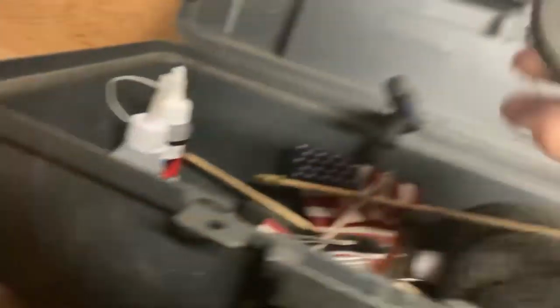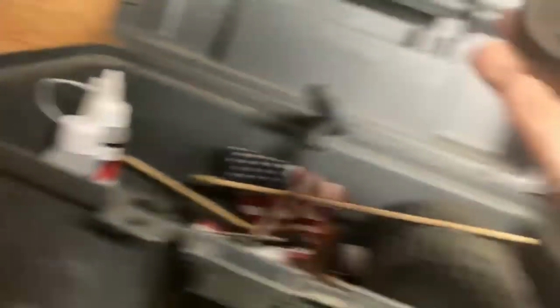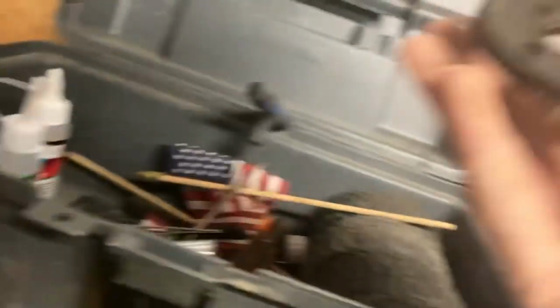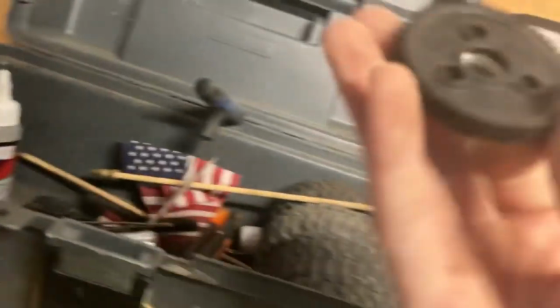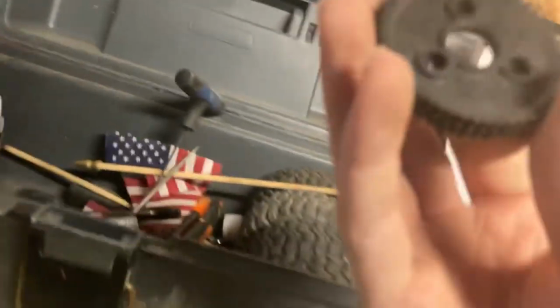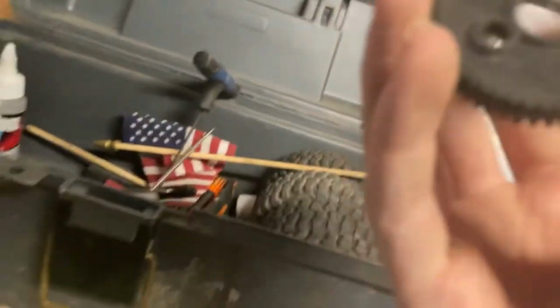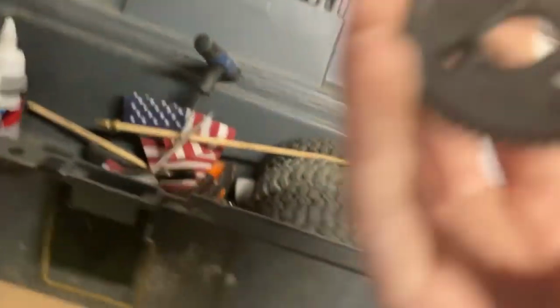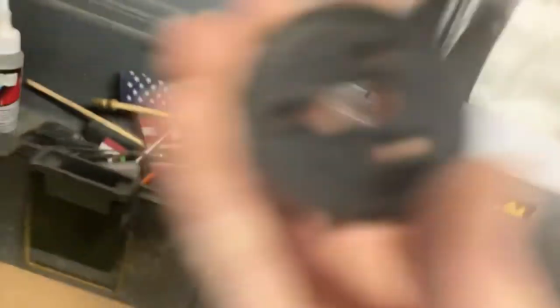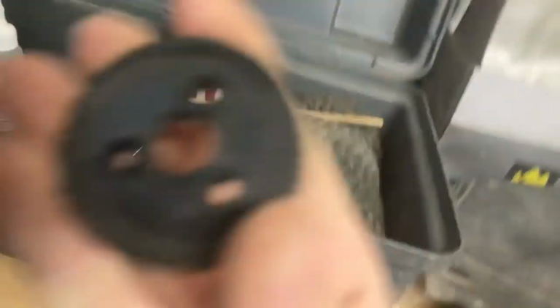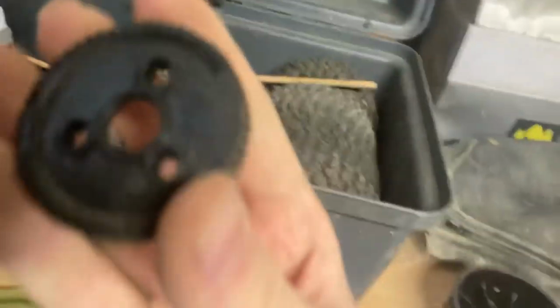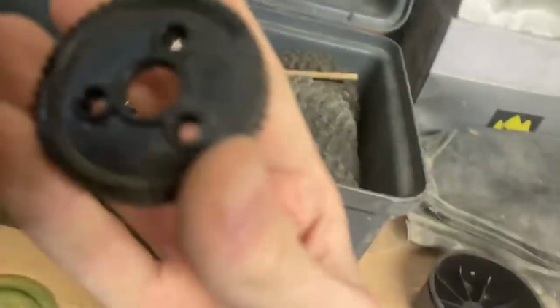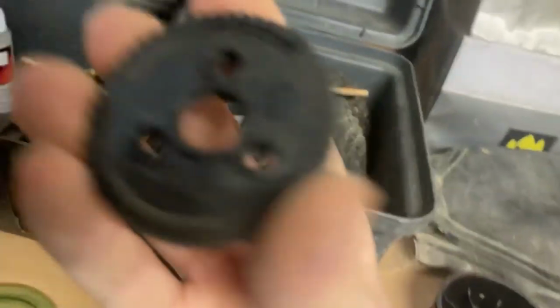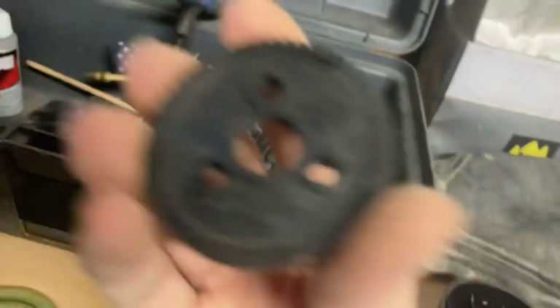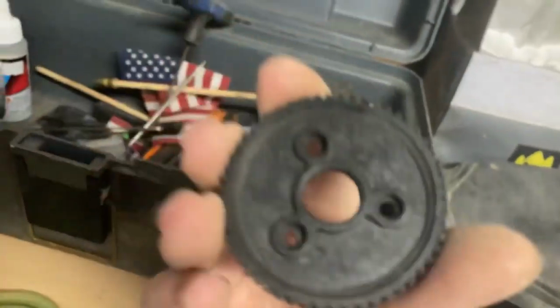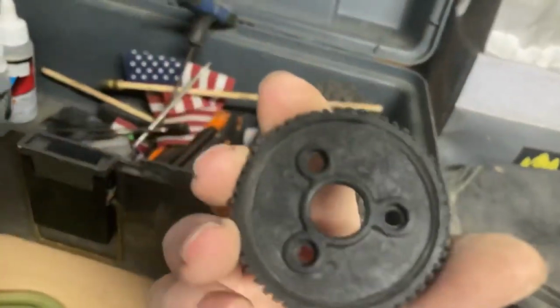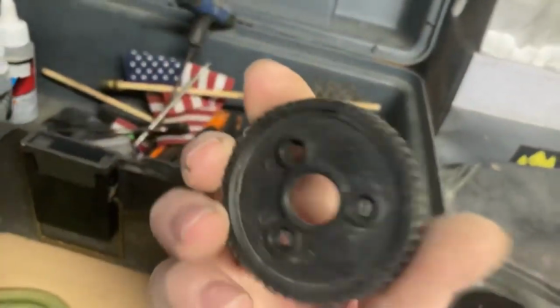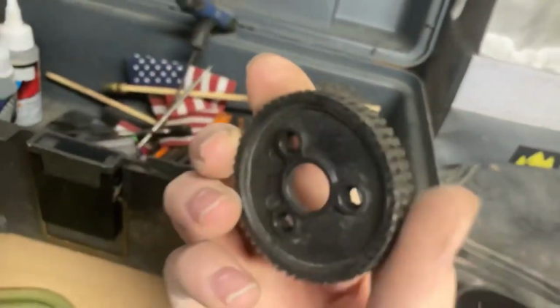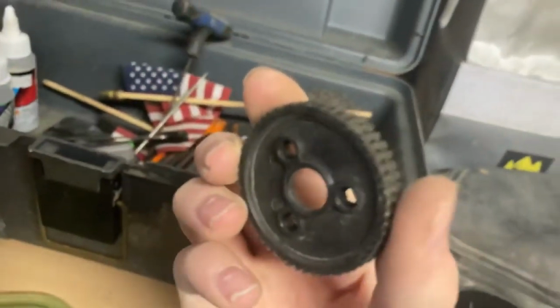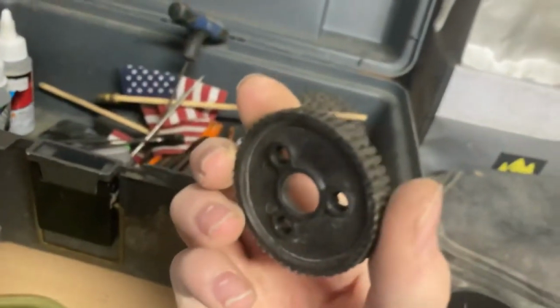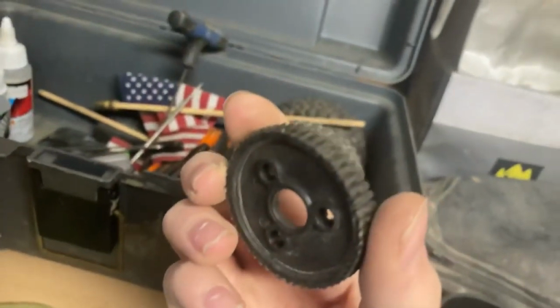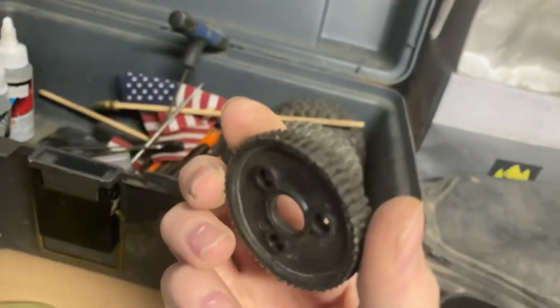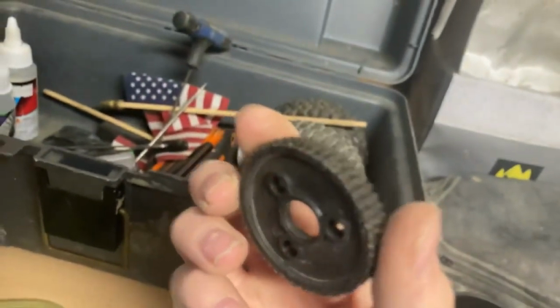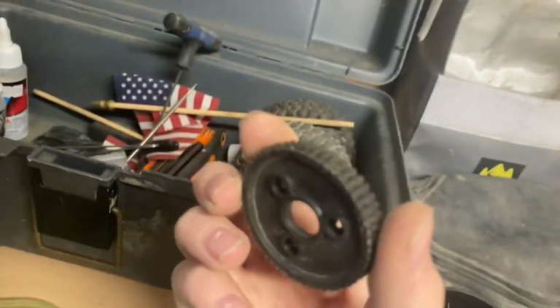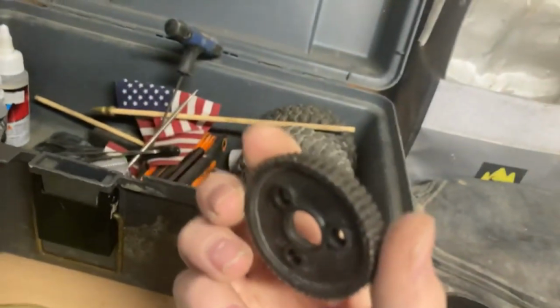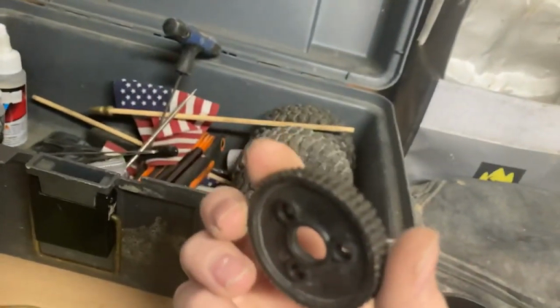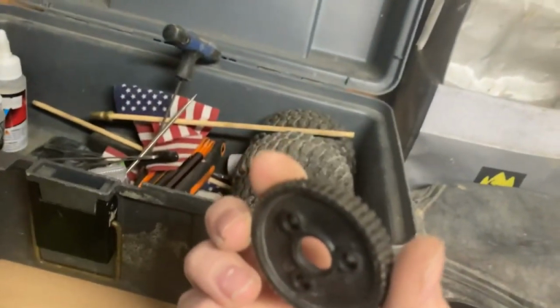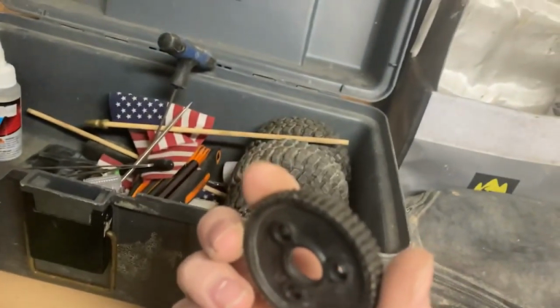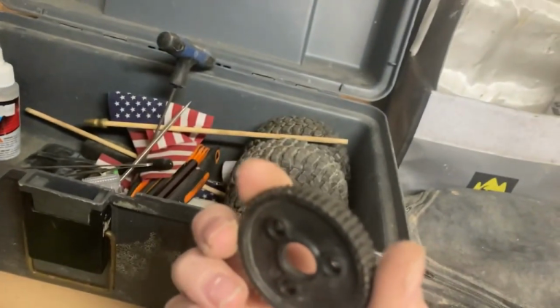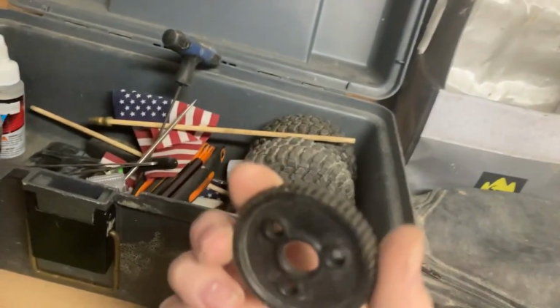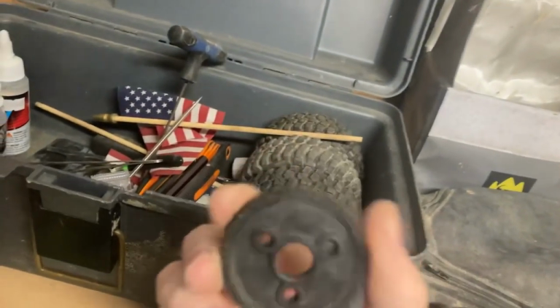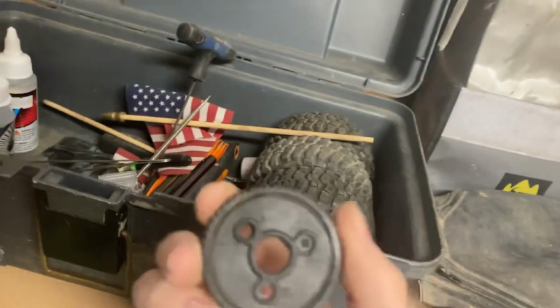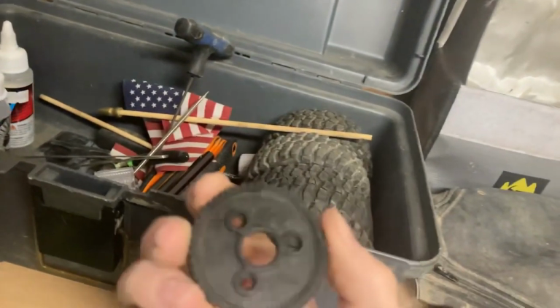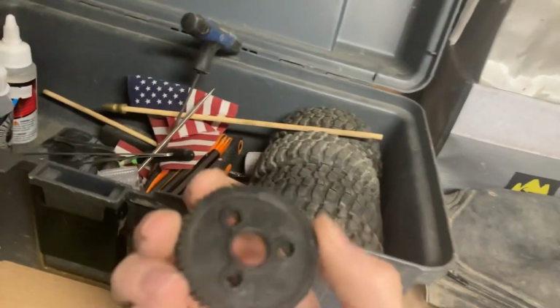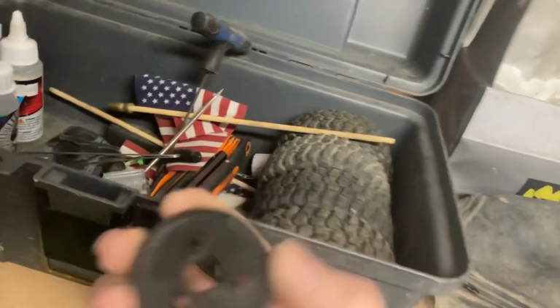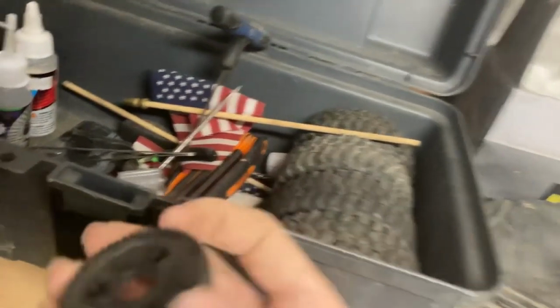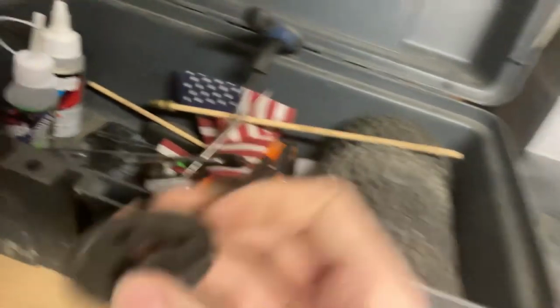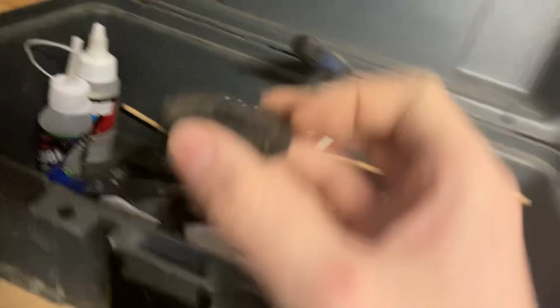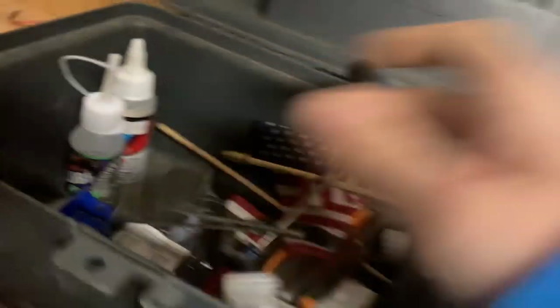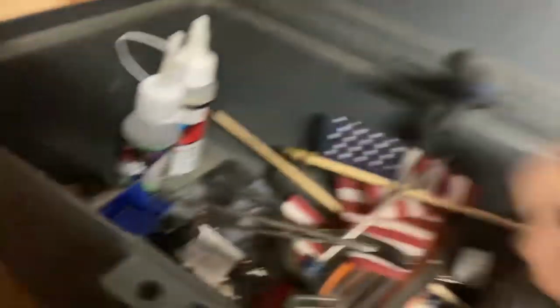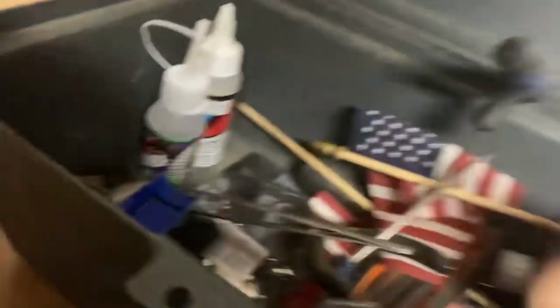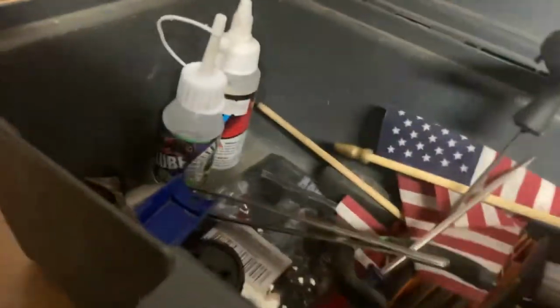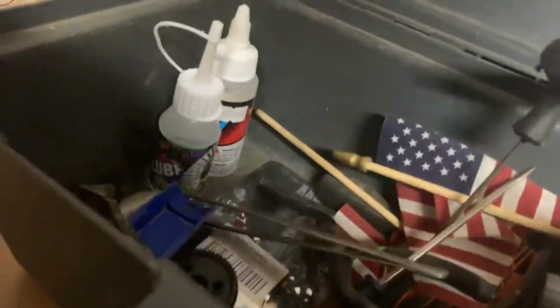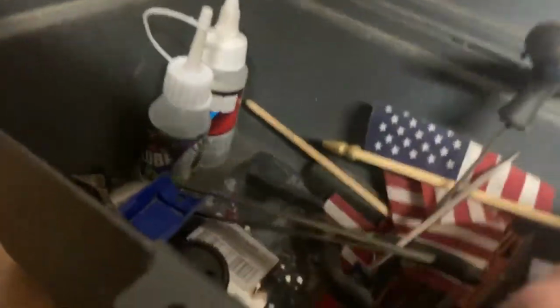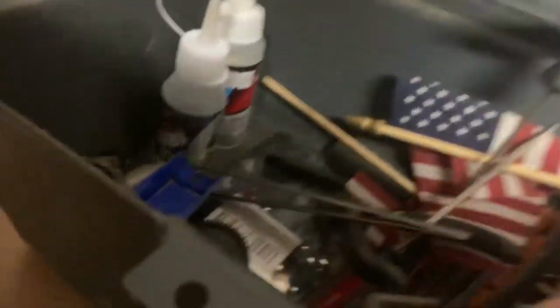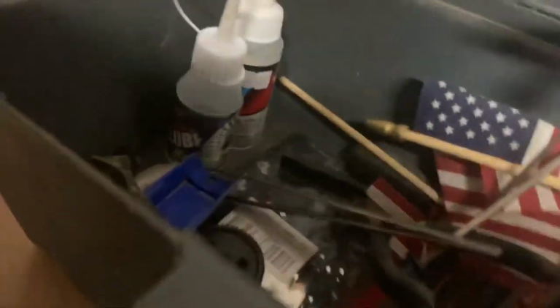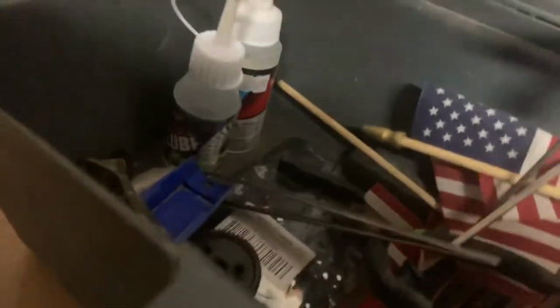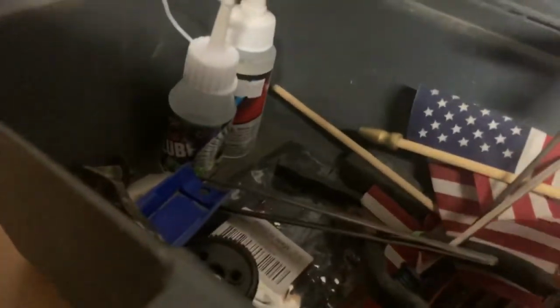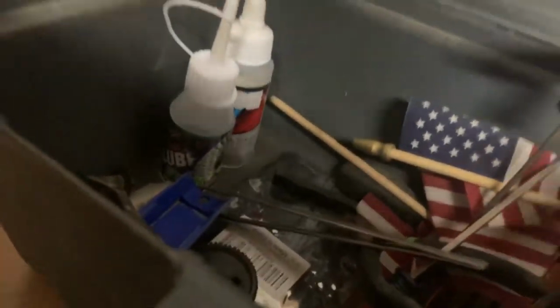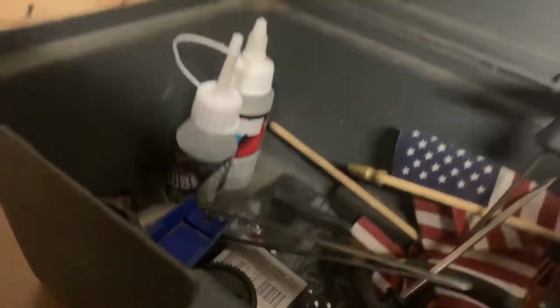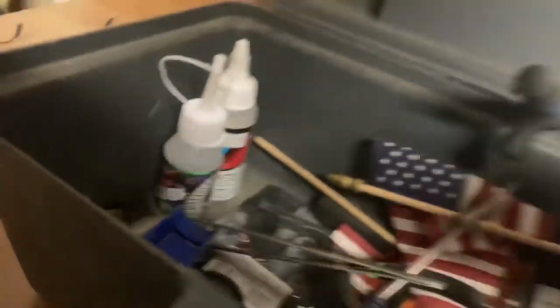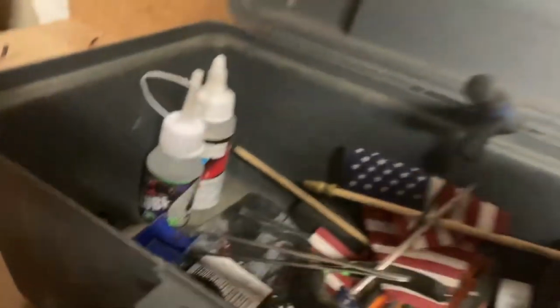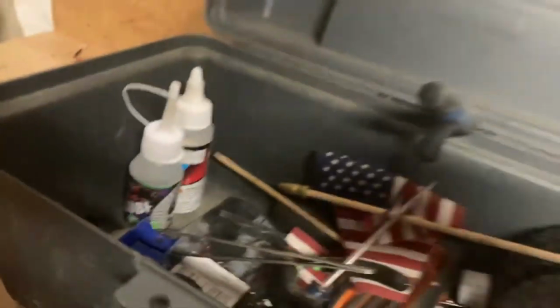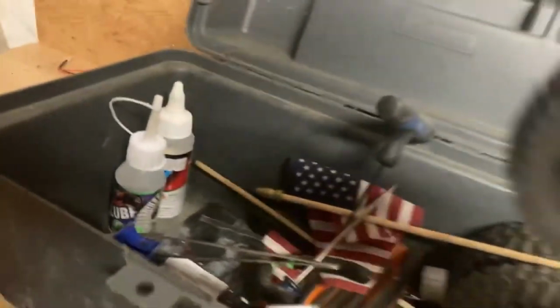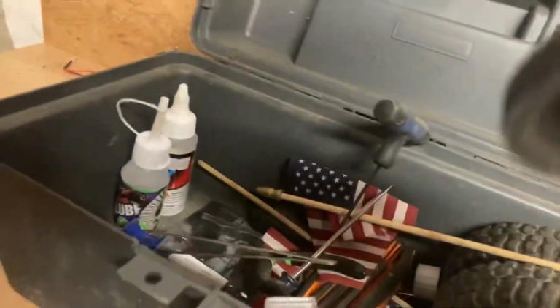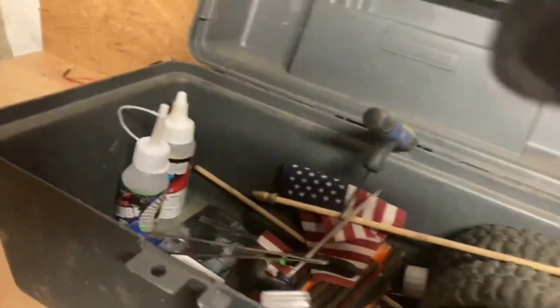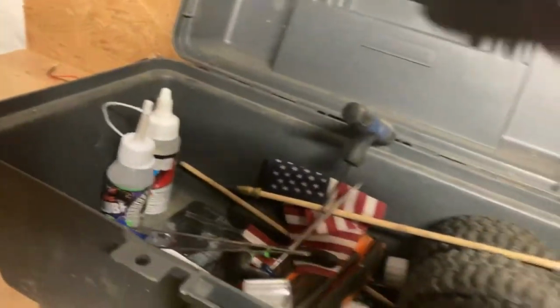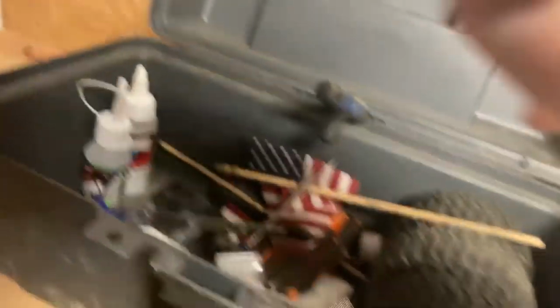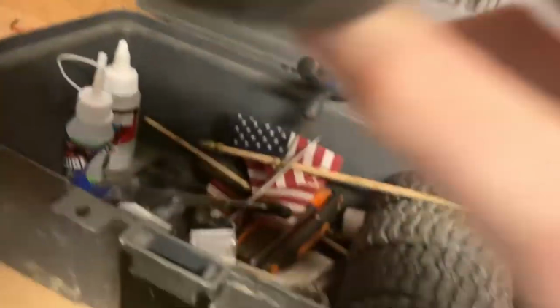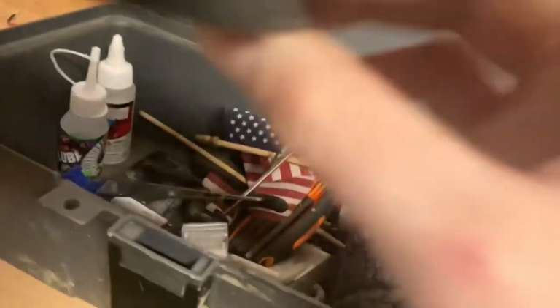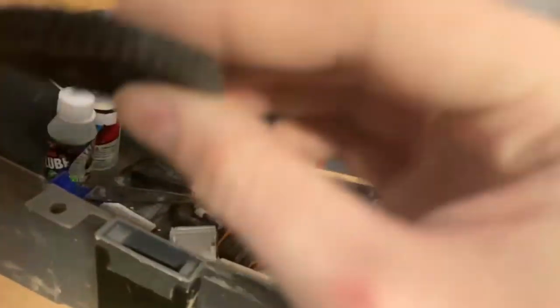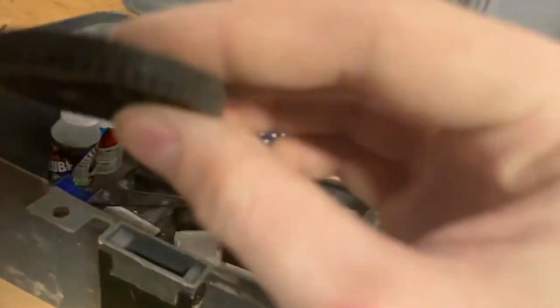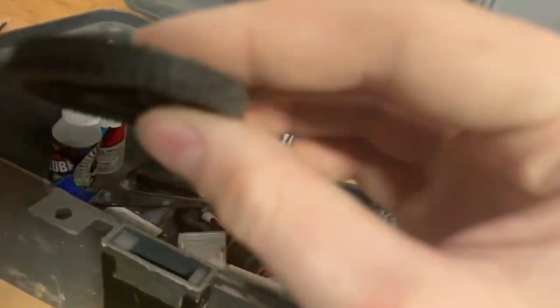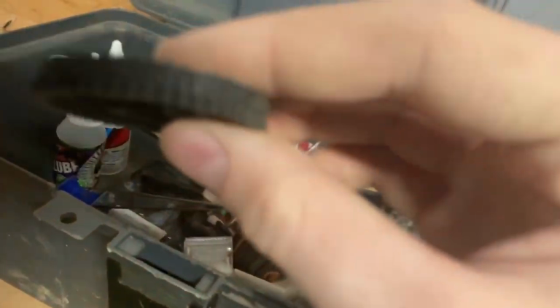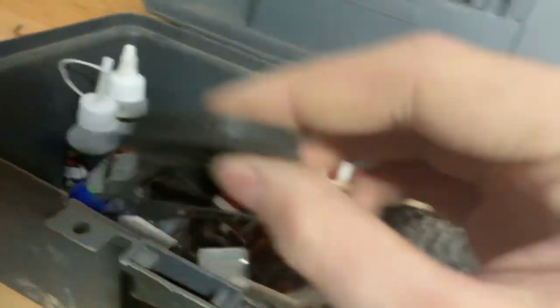Here's what a stripped gear looks like - it's all flat and rounded off. This one's not terrible though.